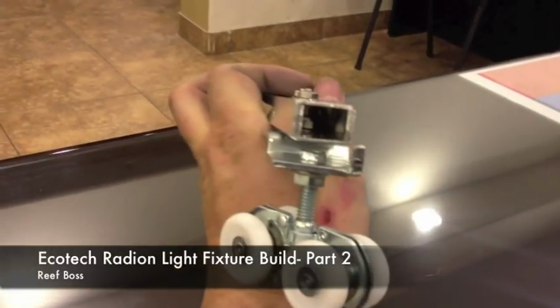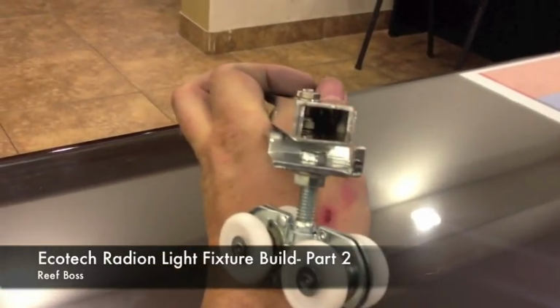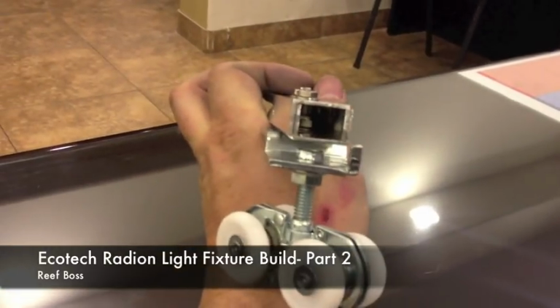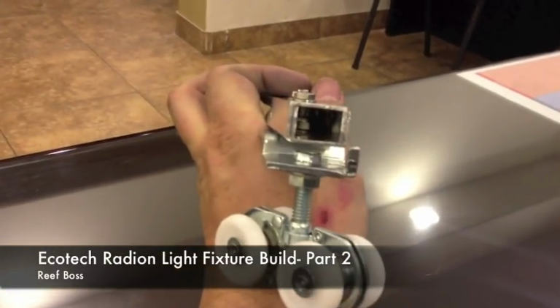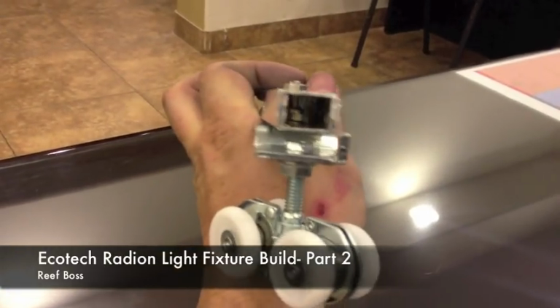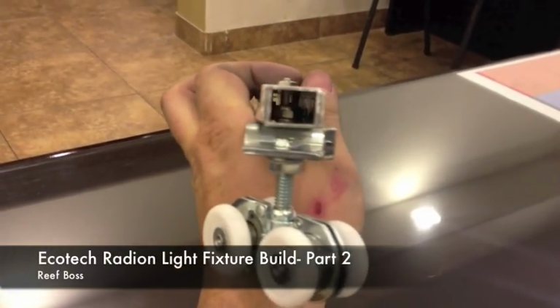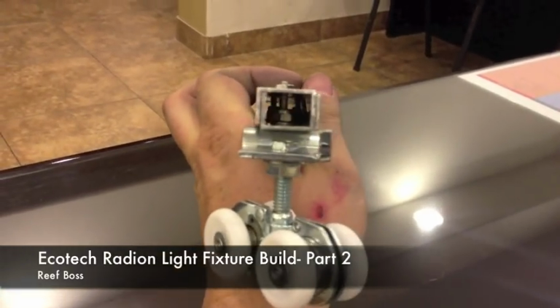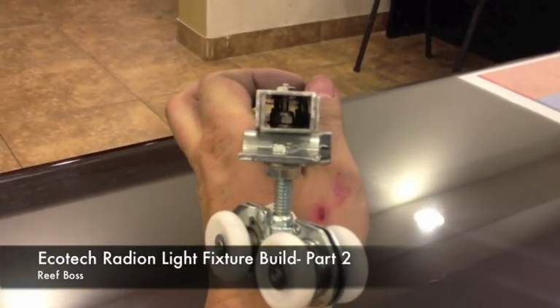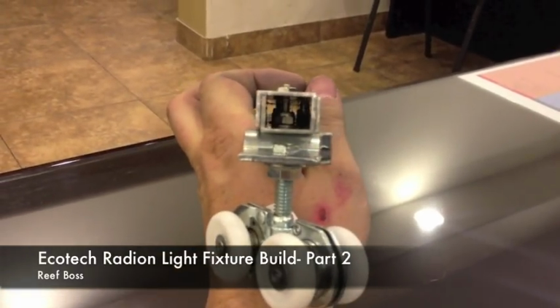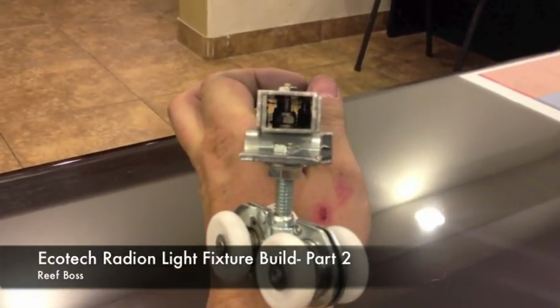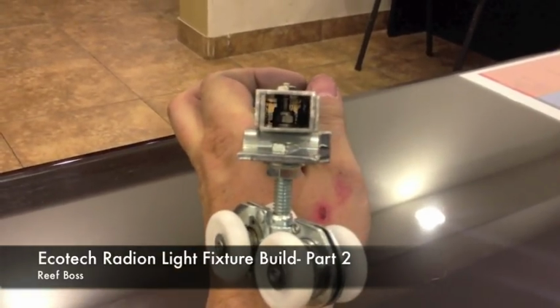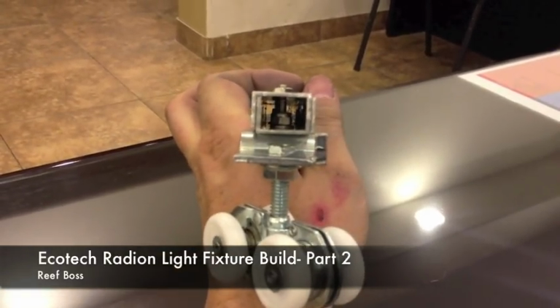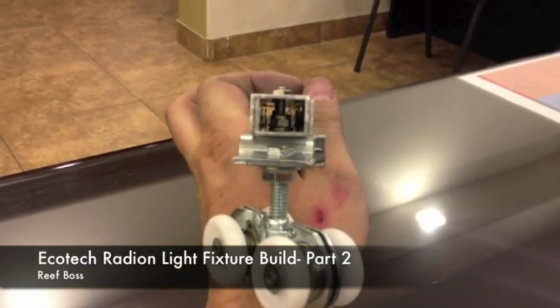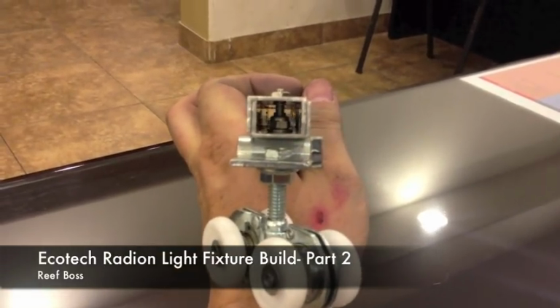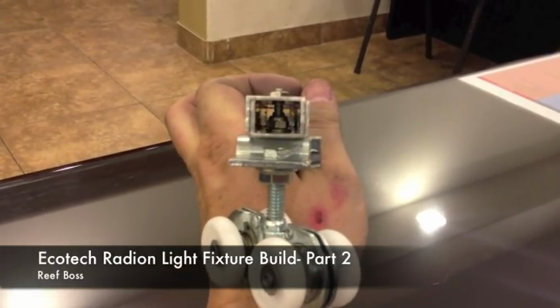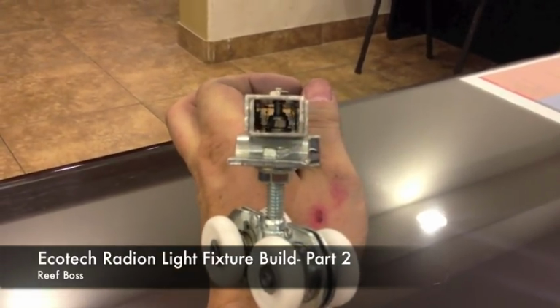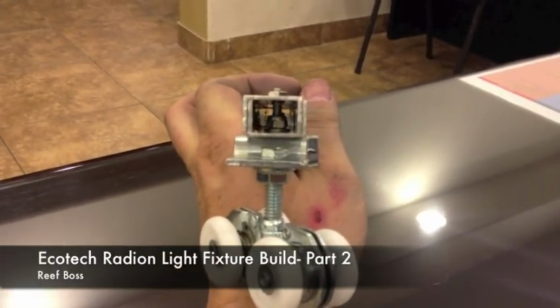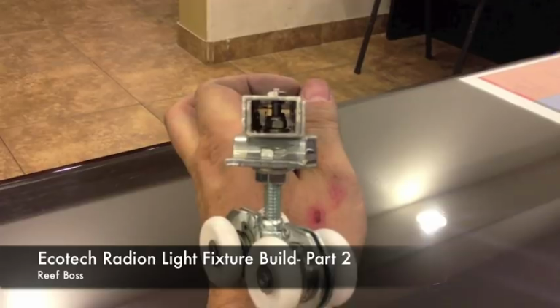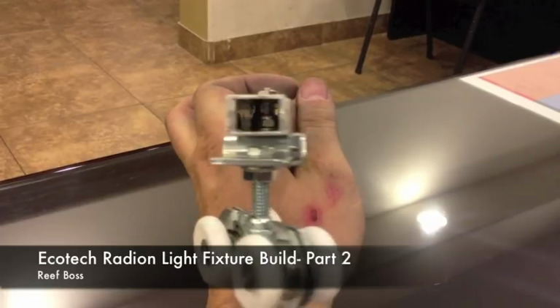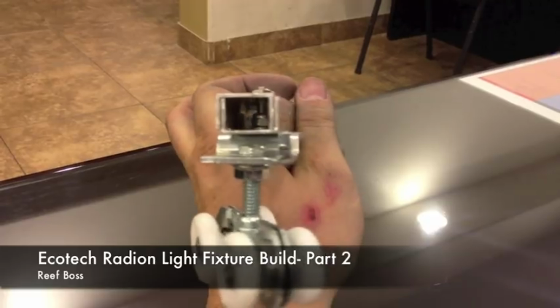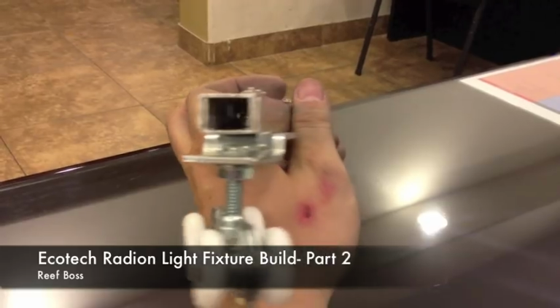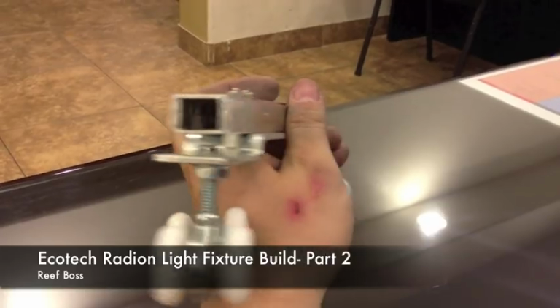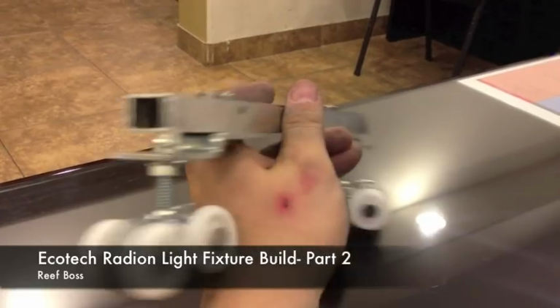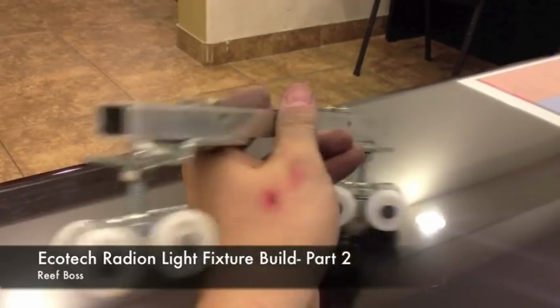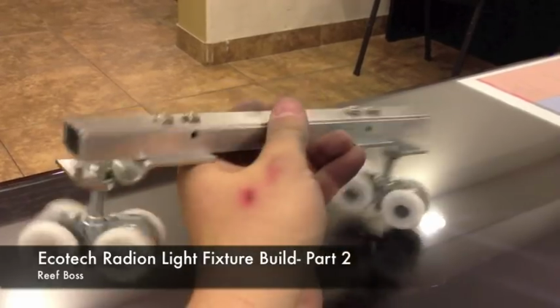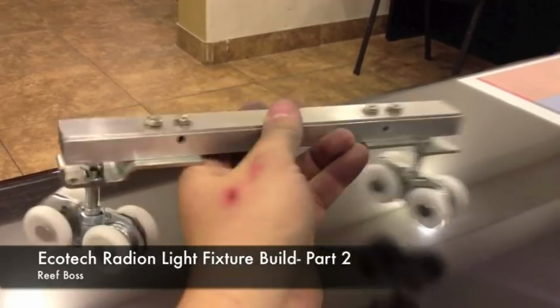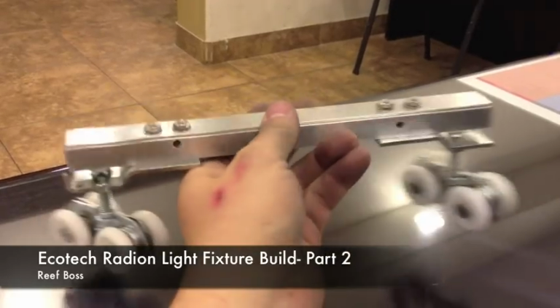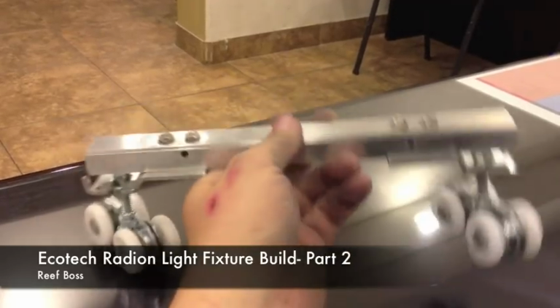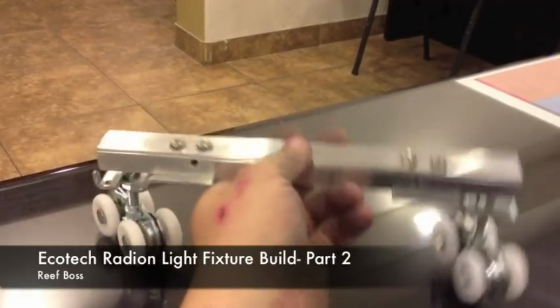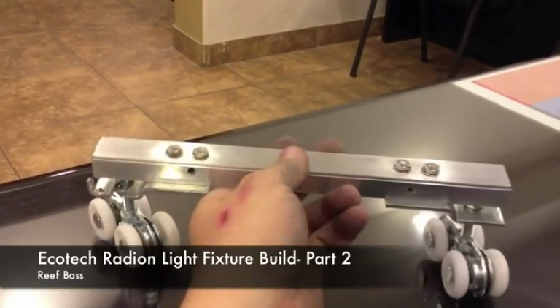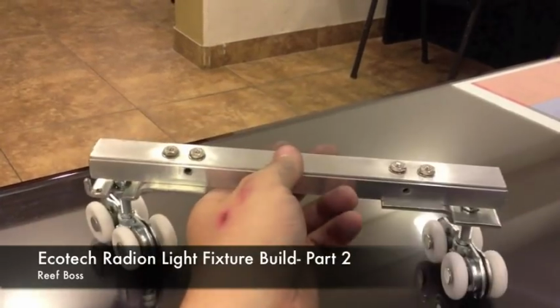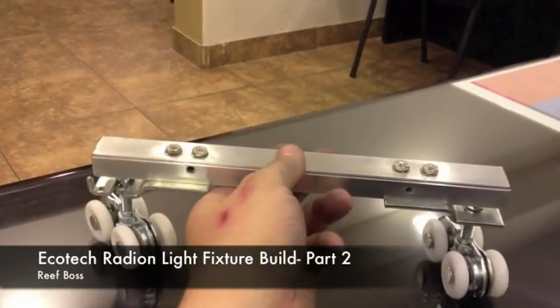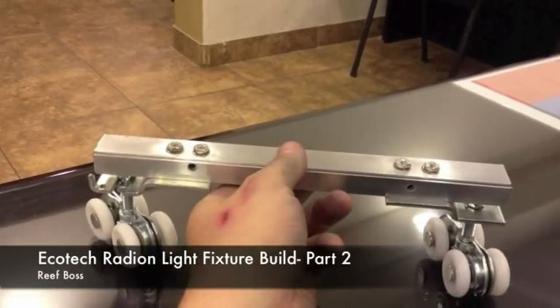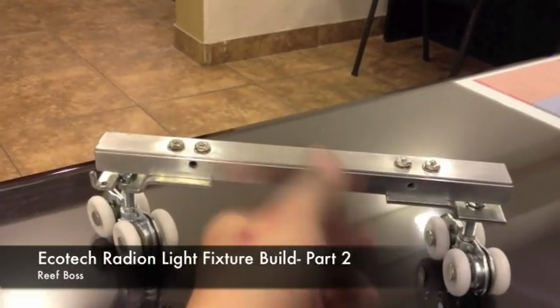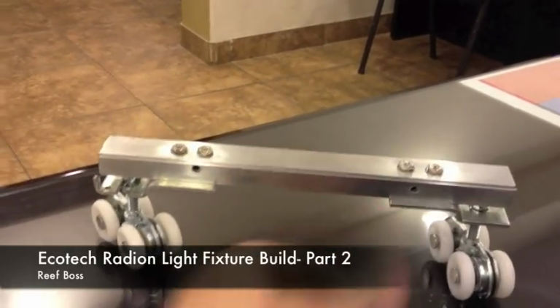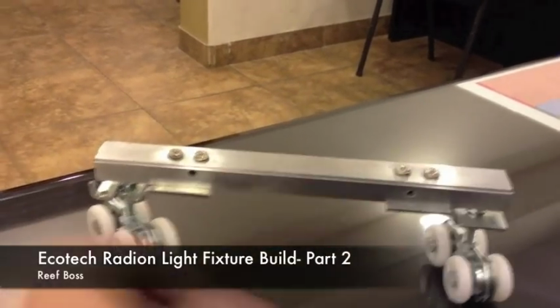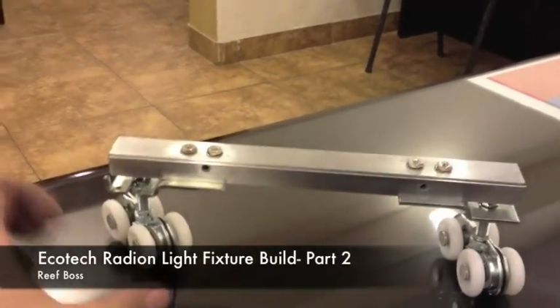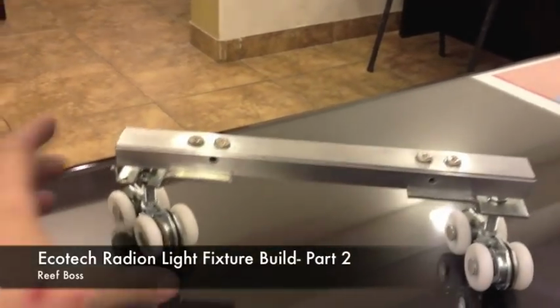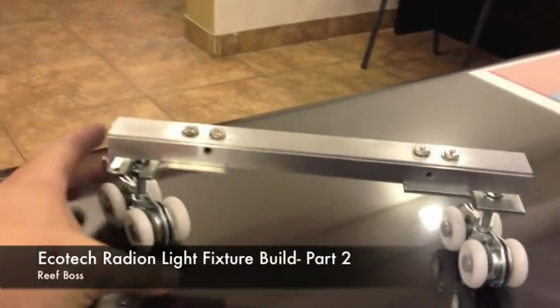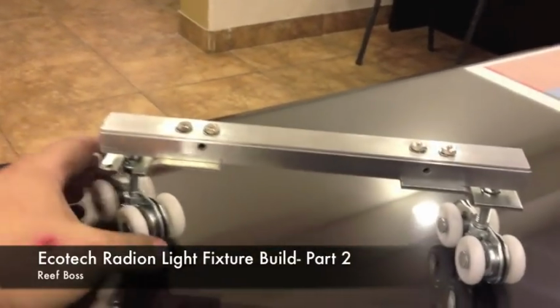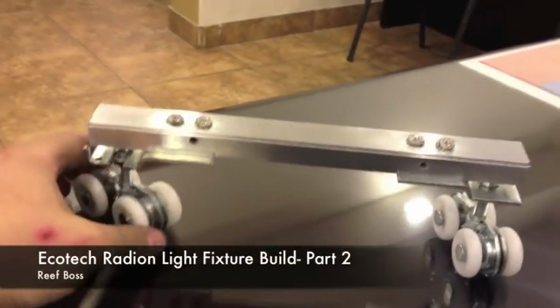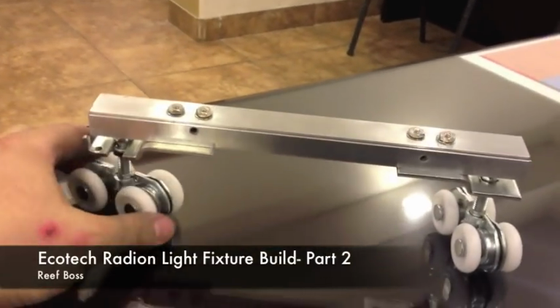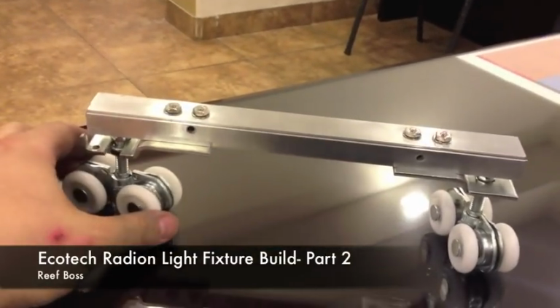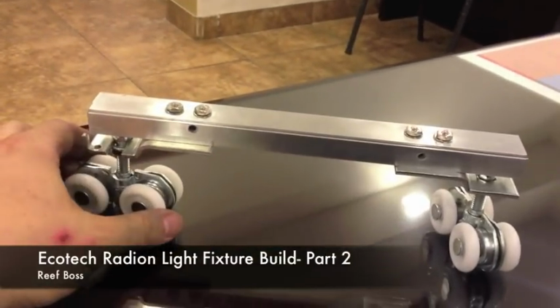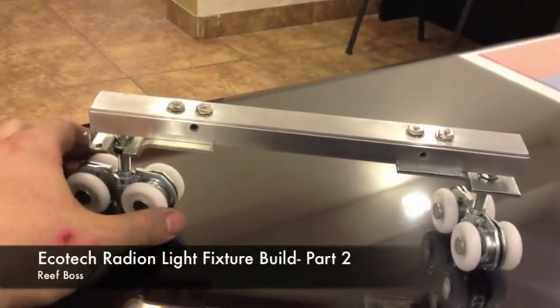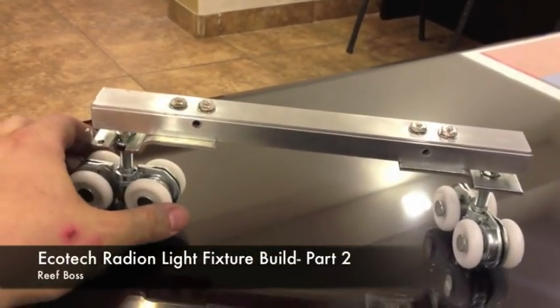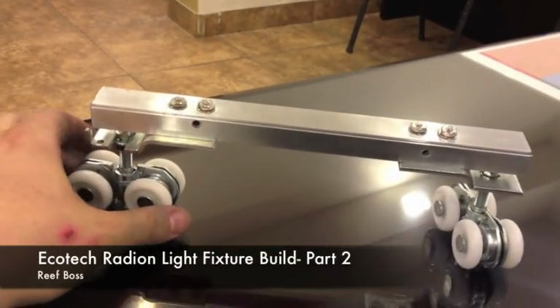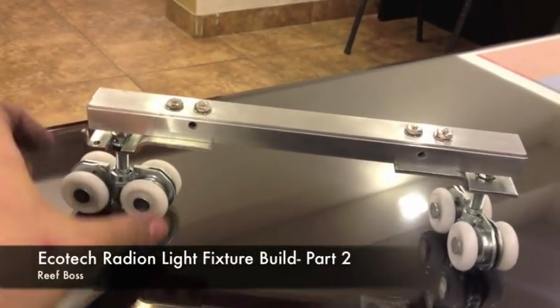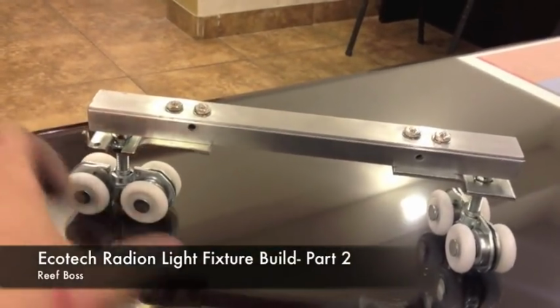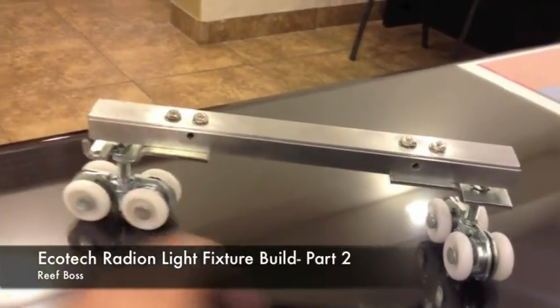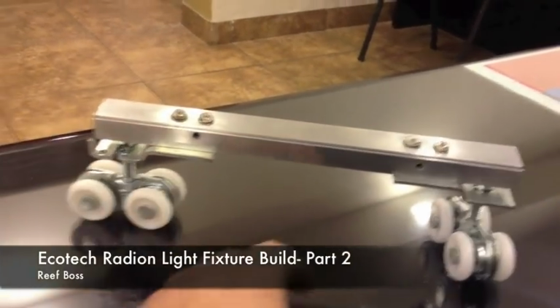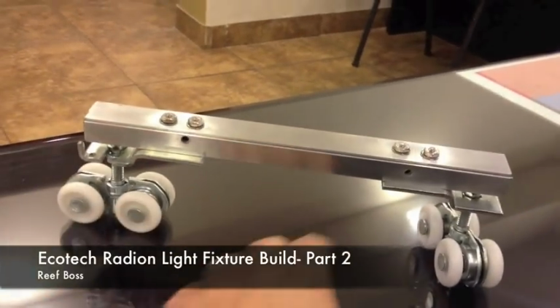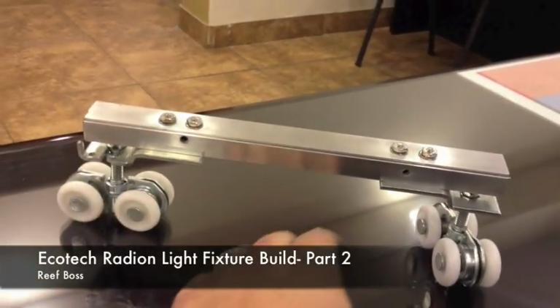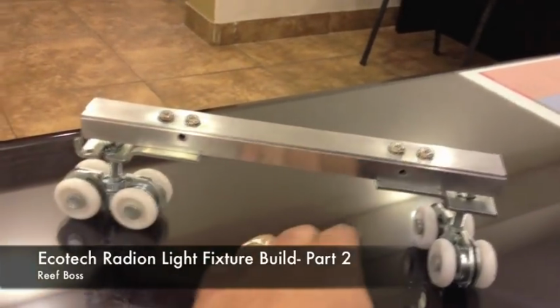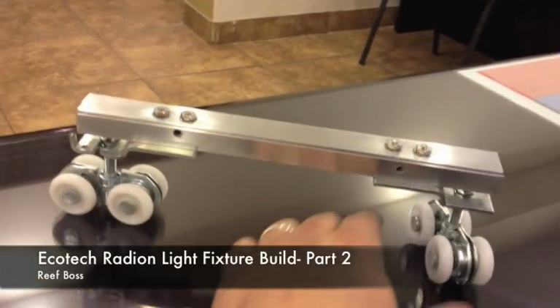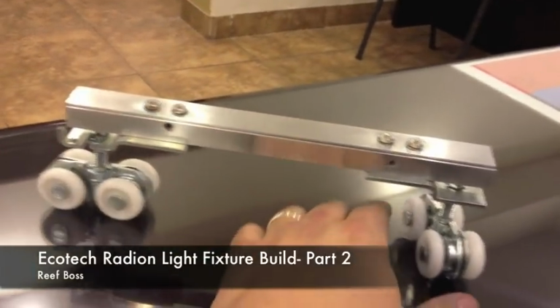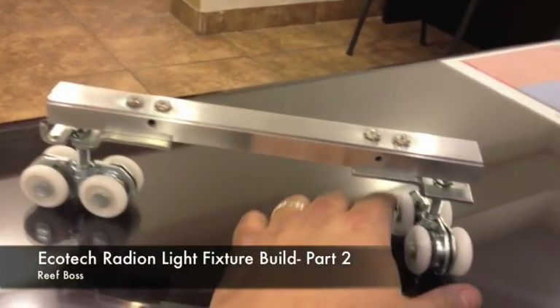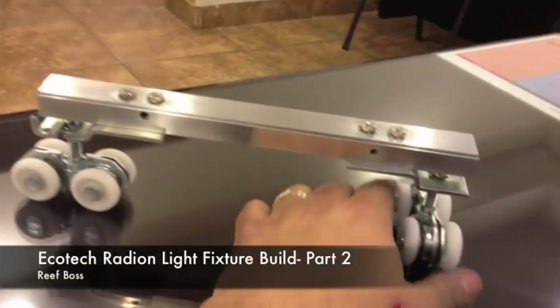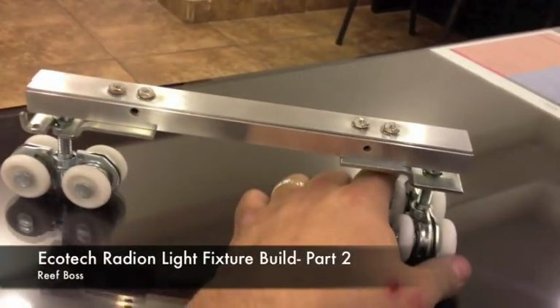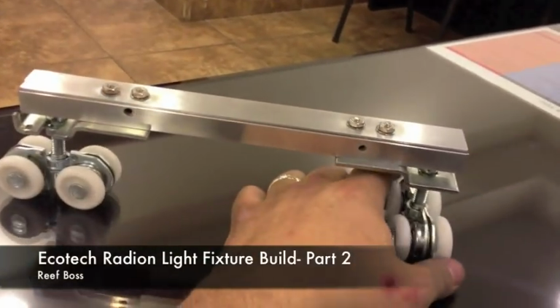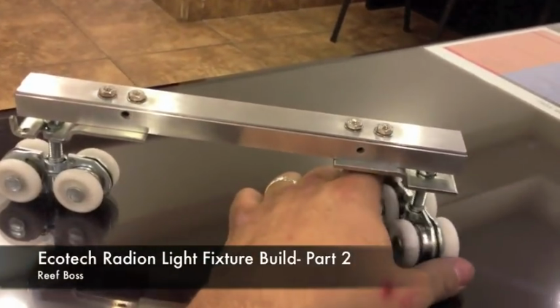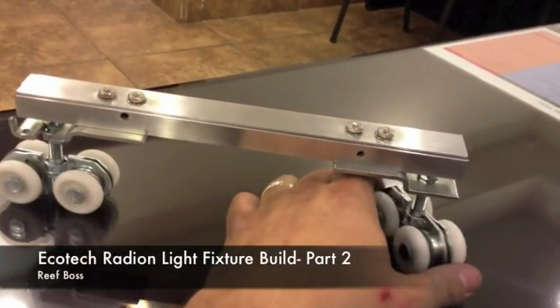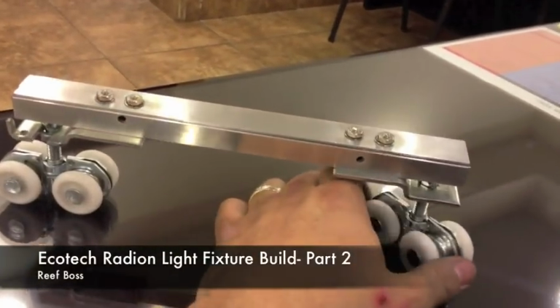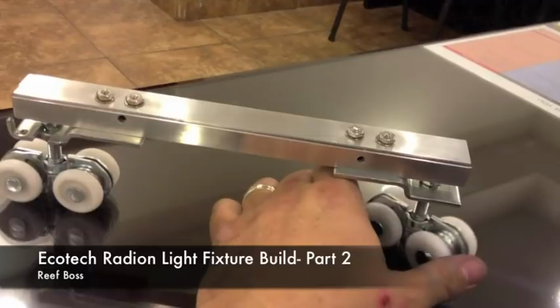We also made this out of that same aluminum material that we've been making everything else out of for the light fixture build, so it really matches nicely.